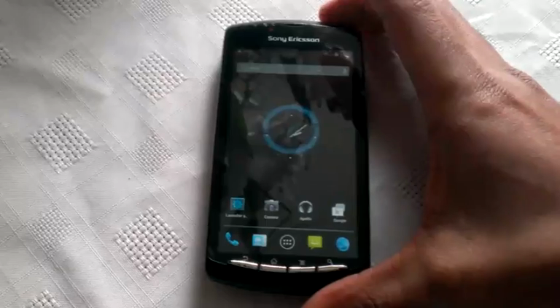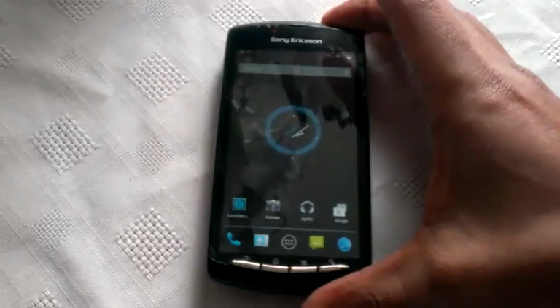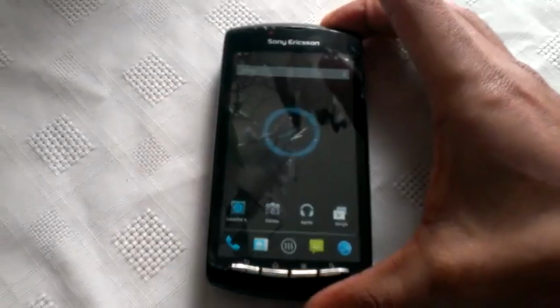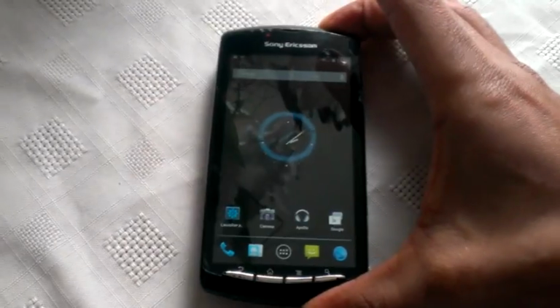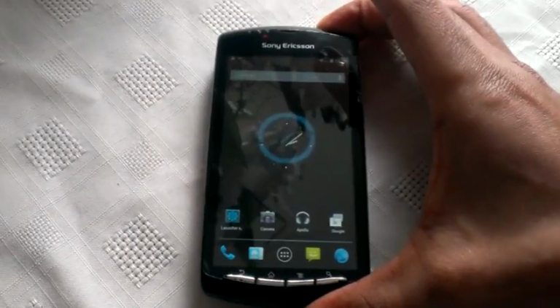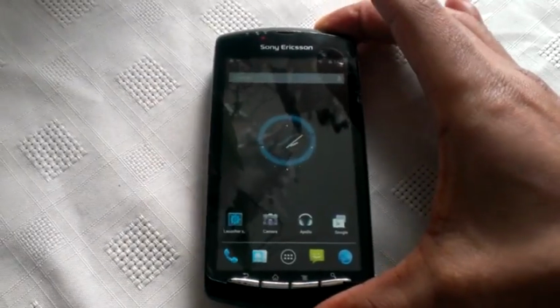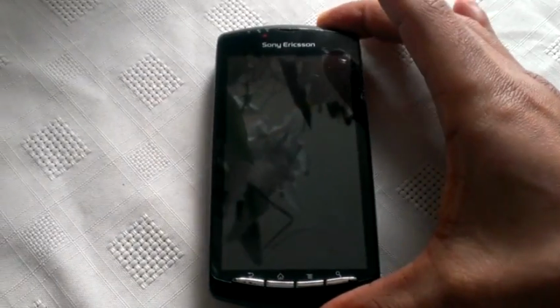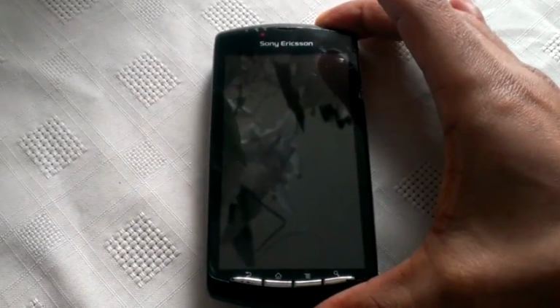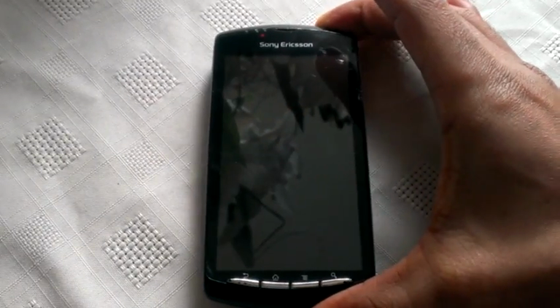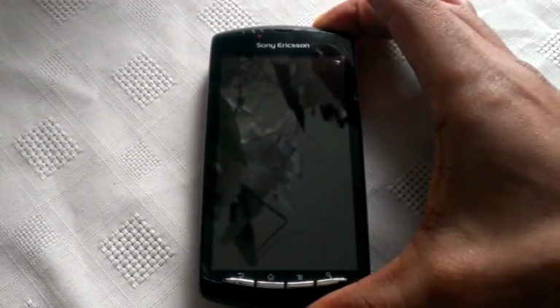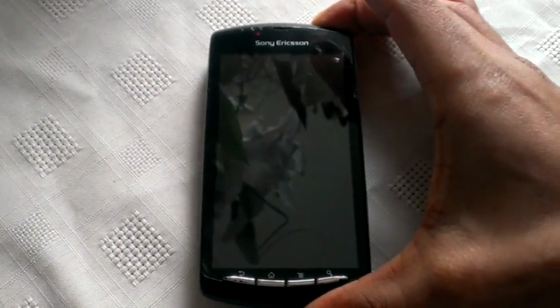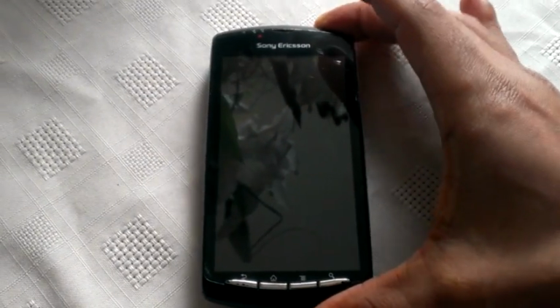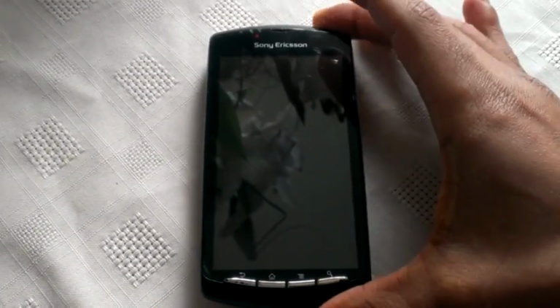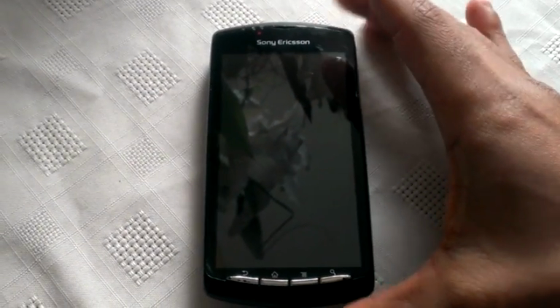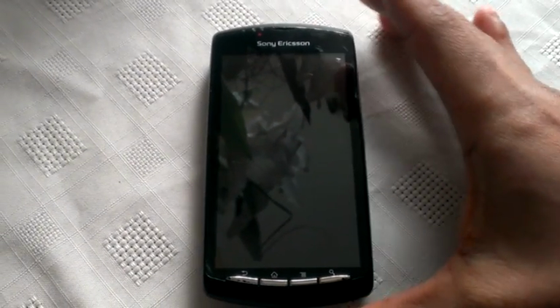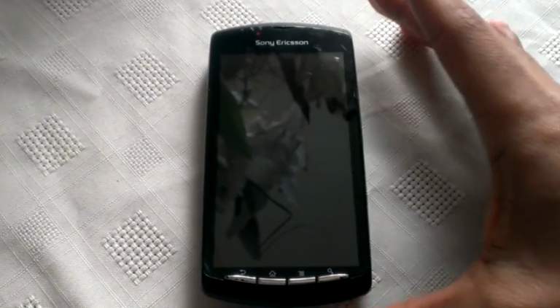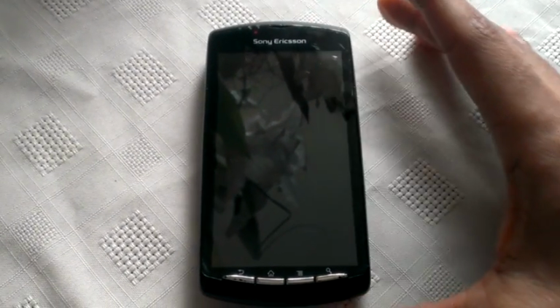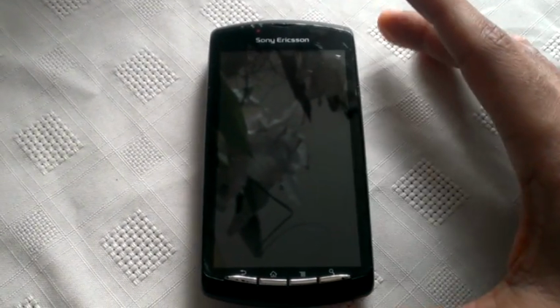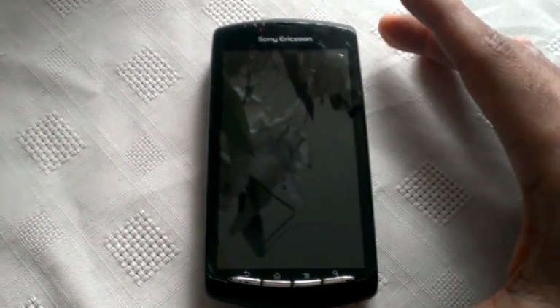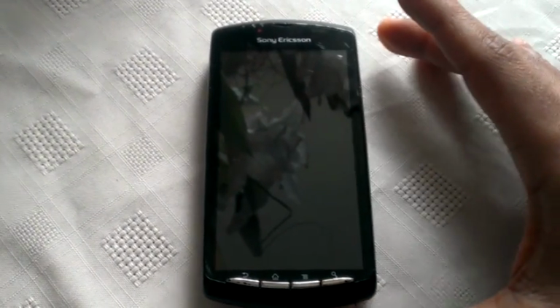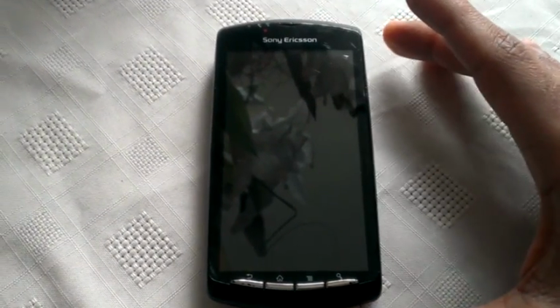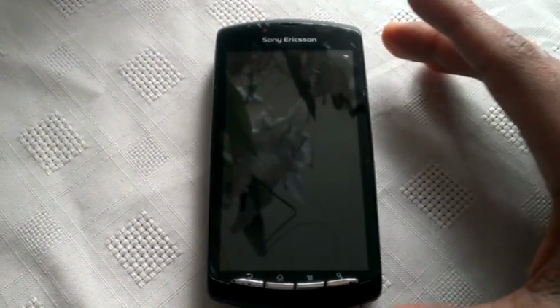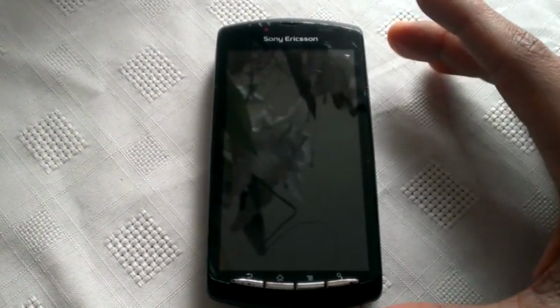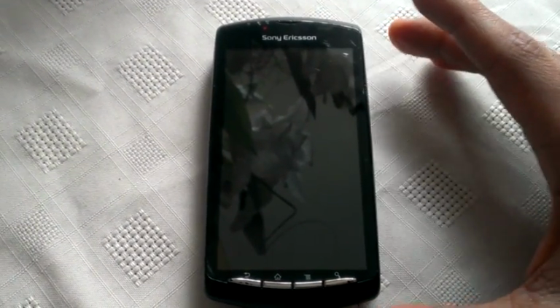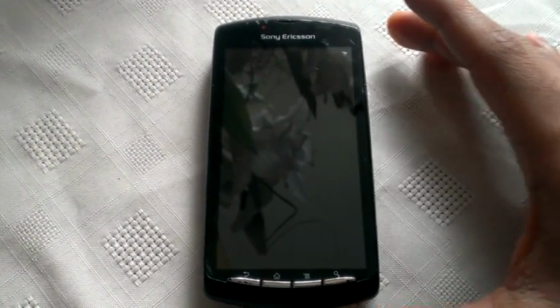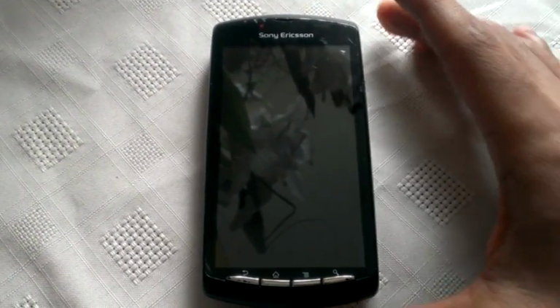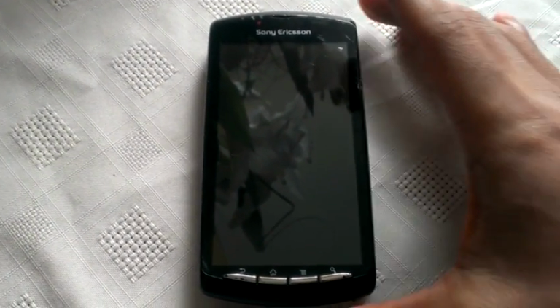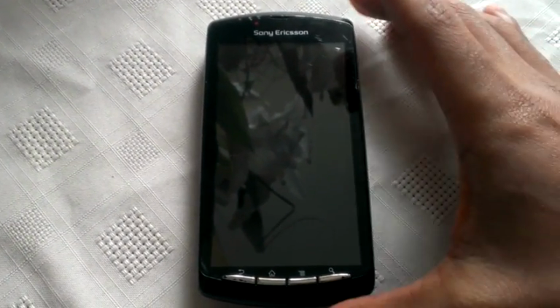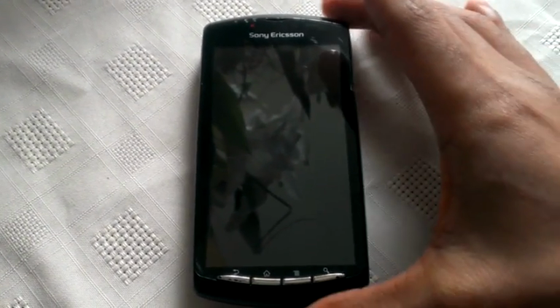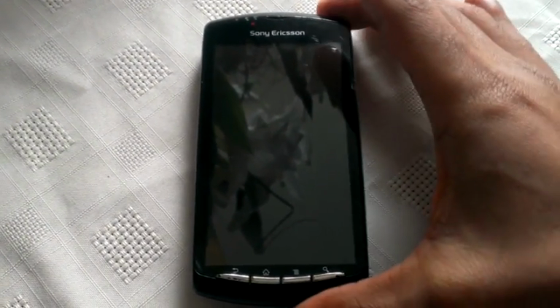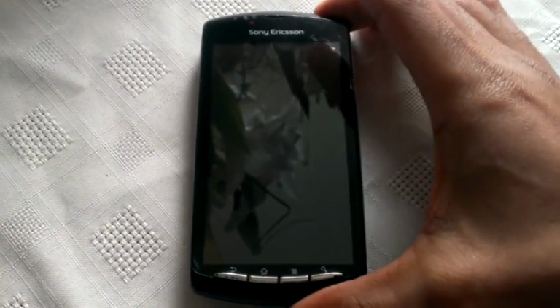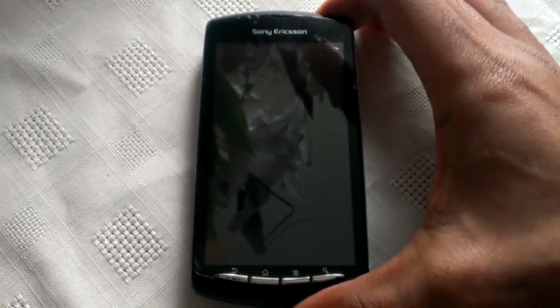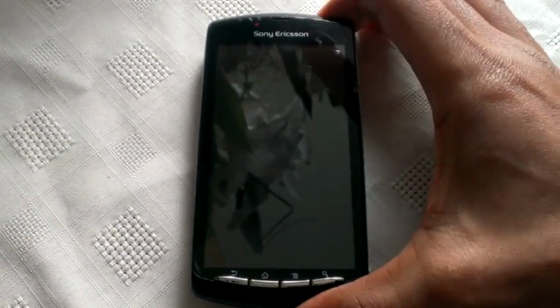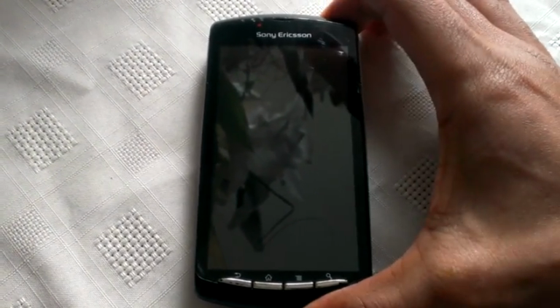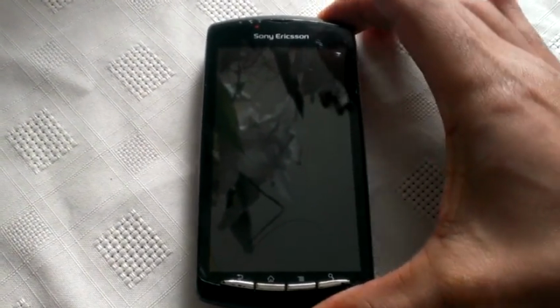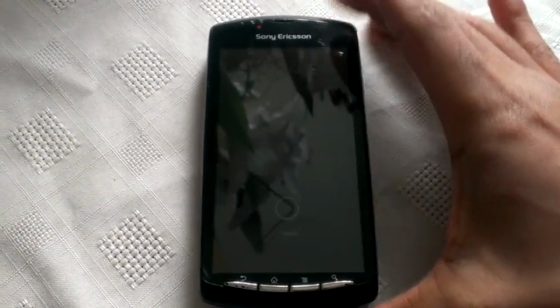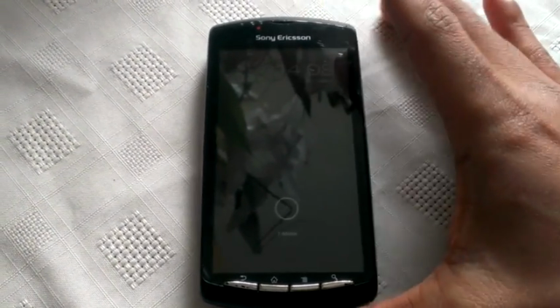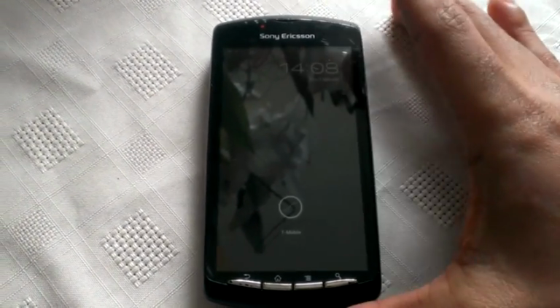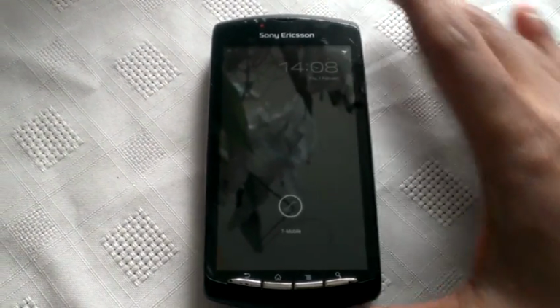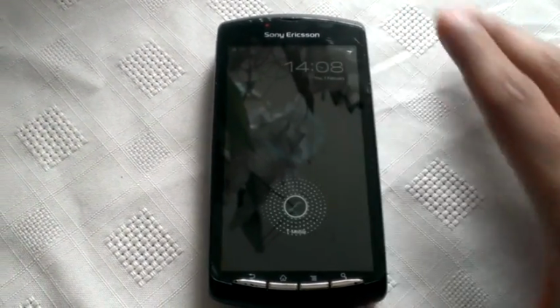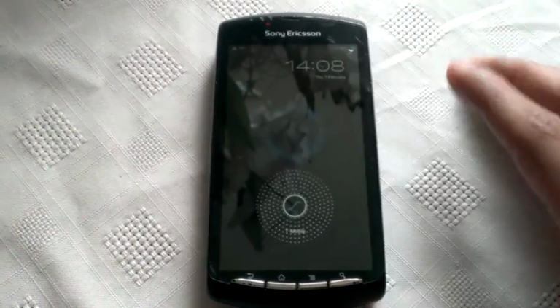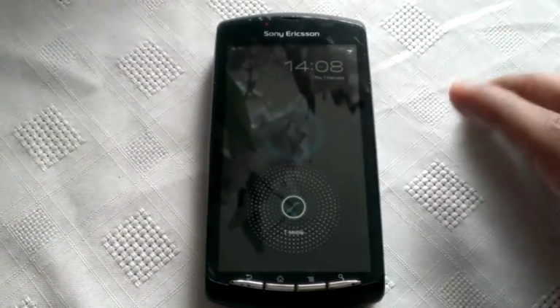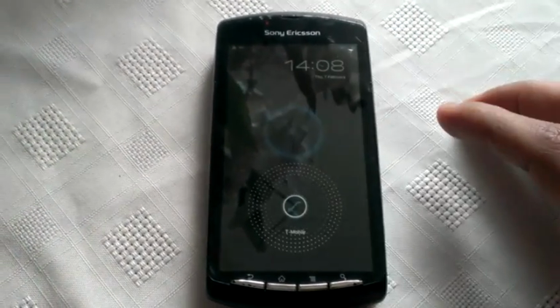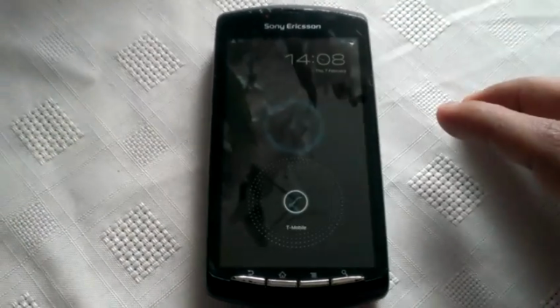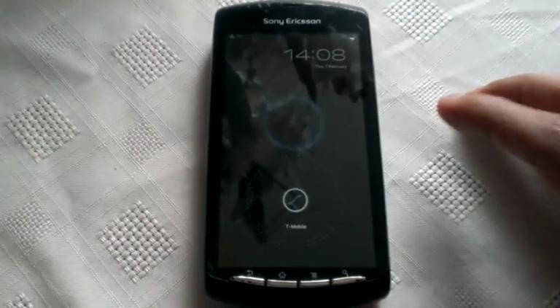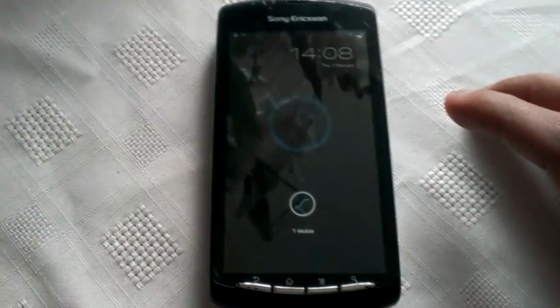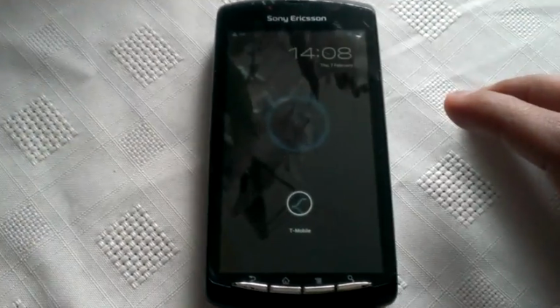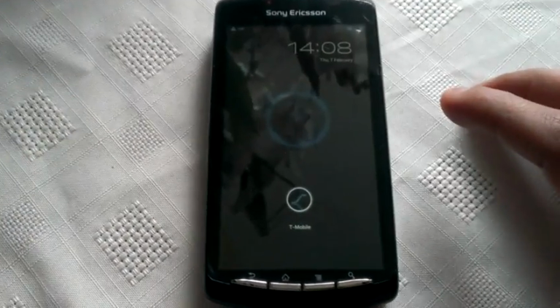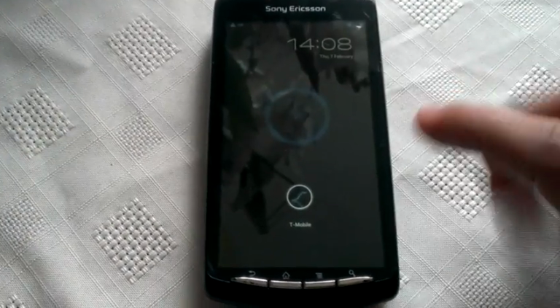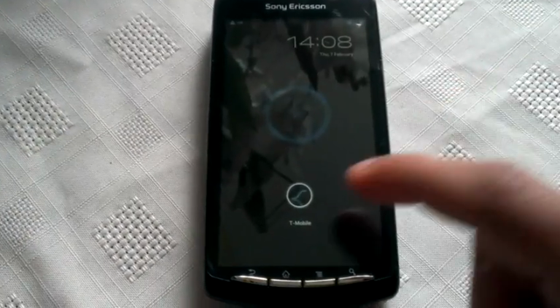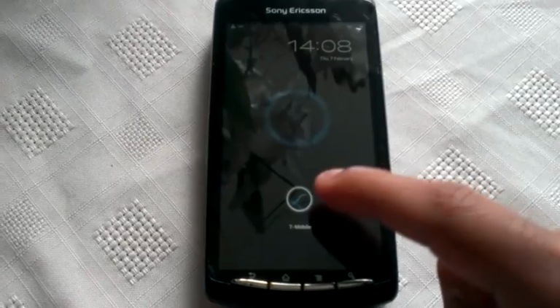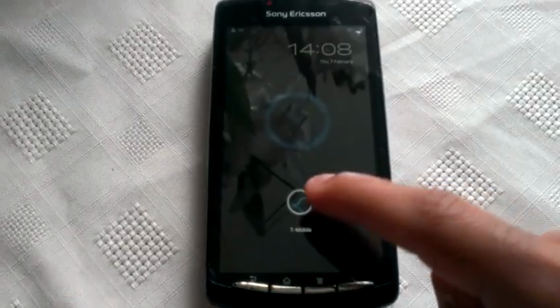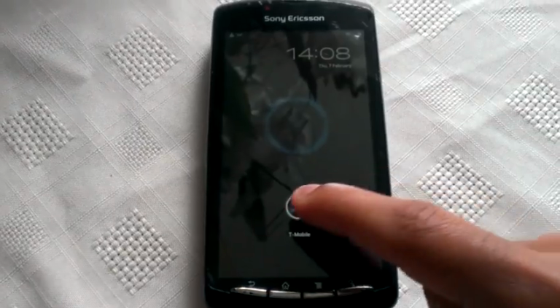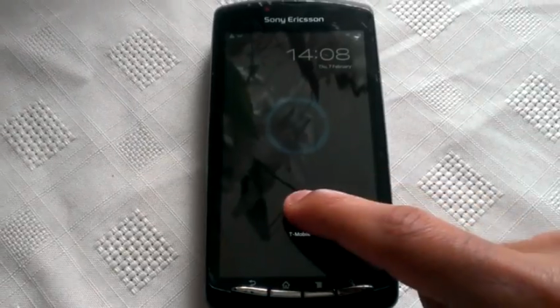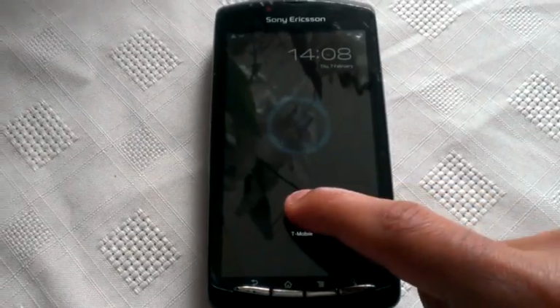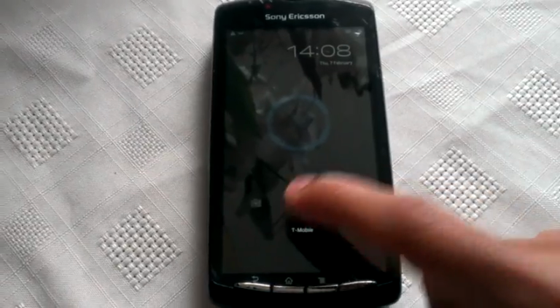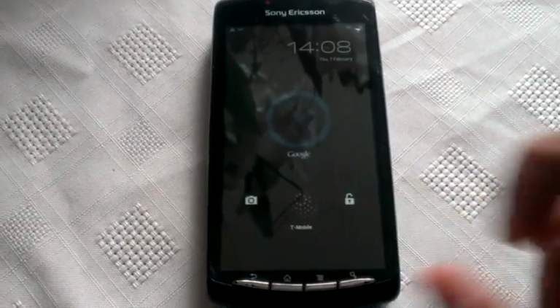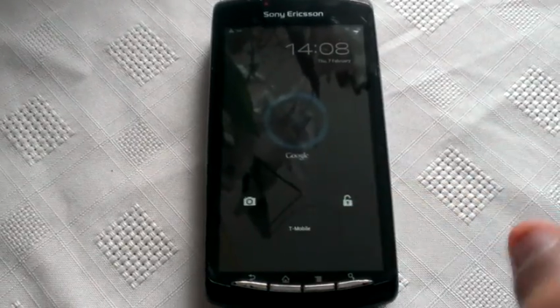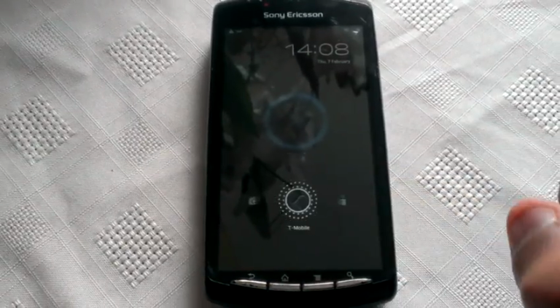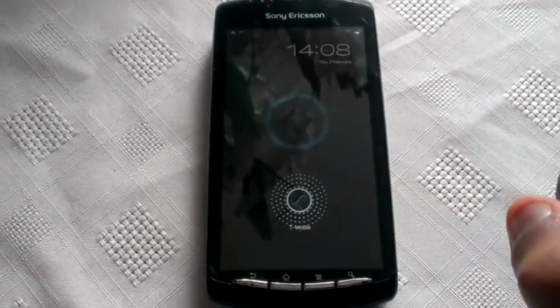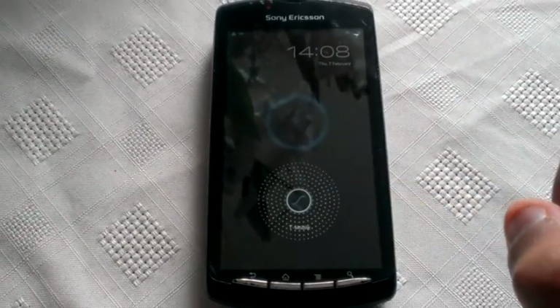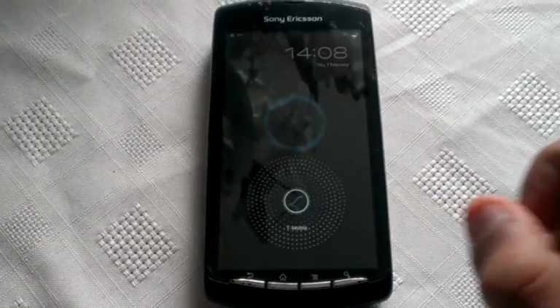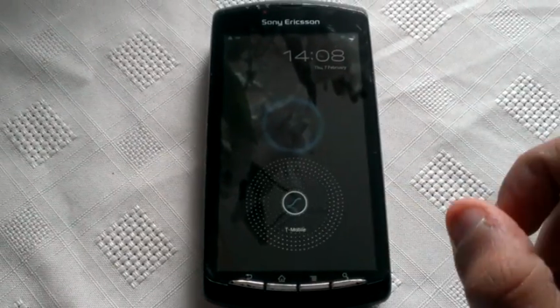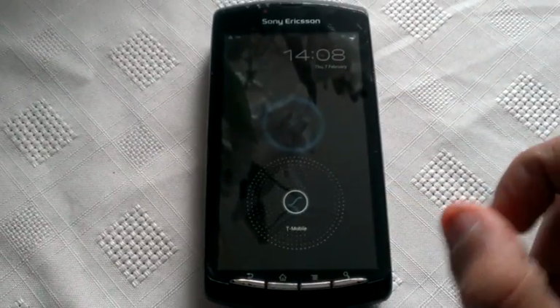It's your boy Shadow the Android Doctor back again, and today I'm going to show you all Jellybean 4.1.2 on the Xperia Play.